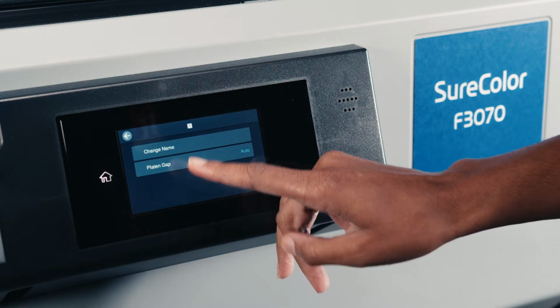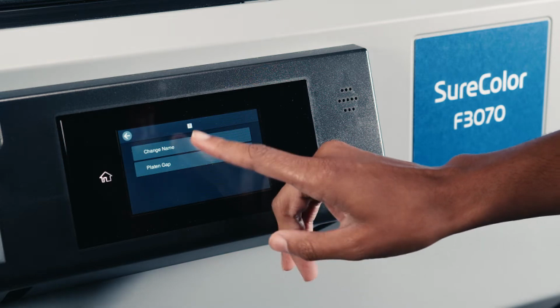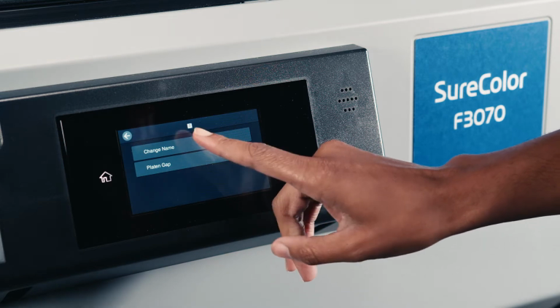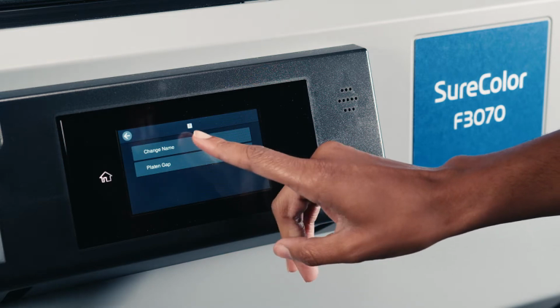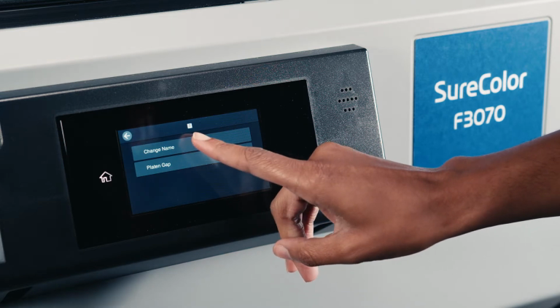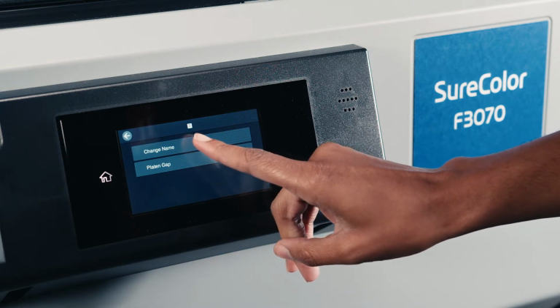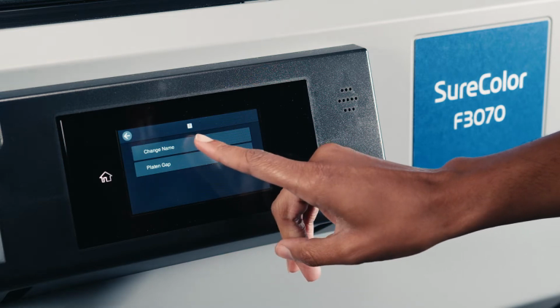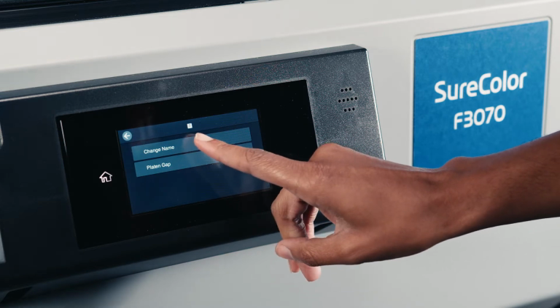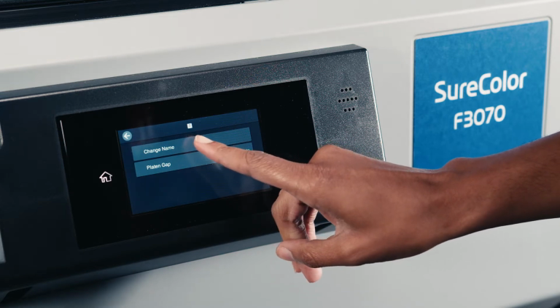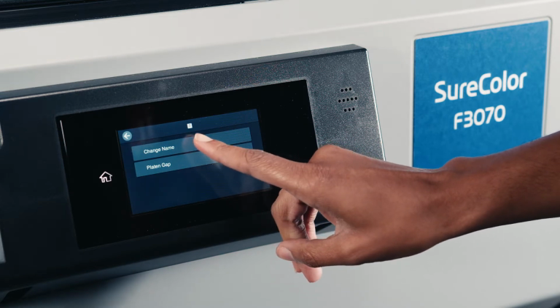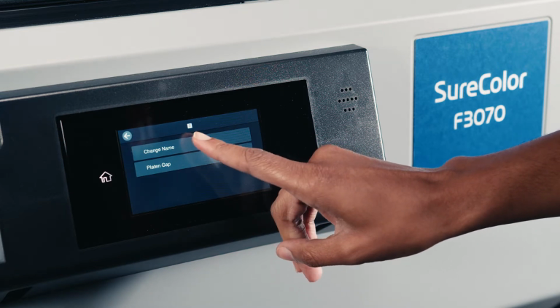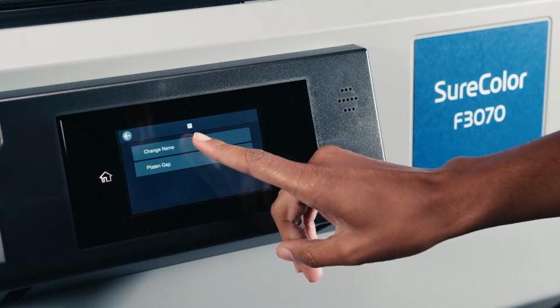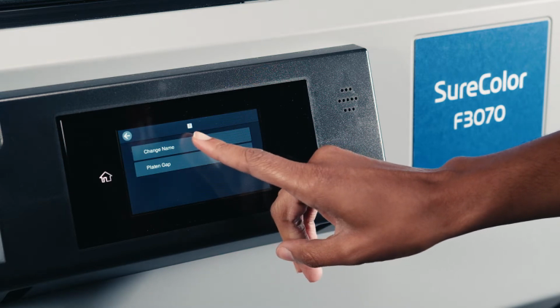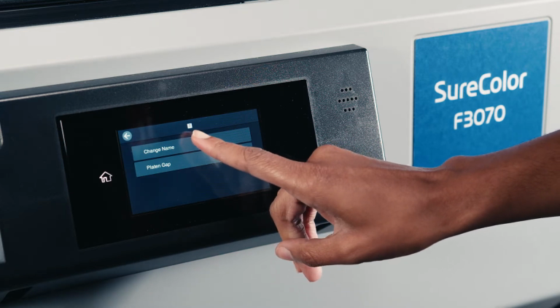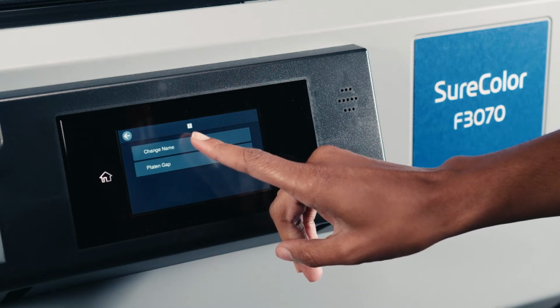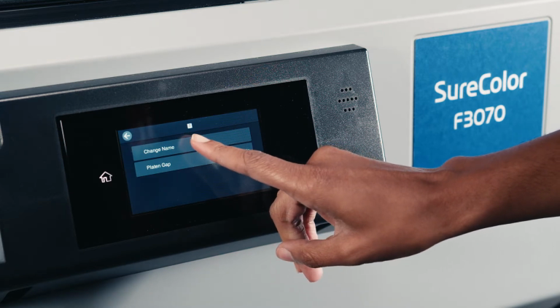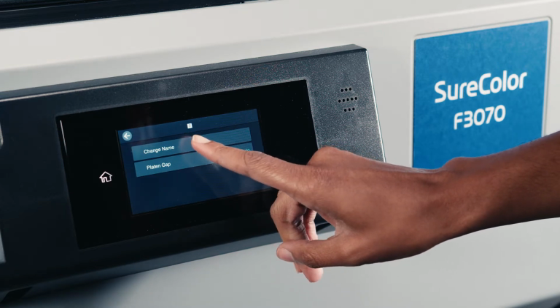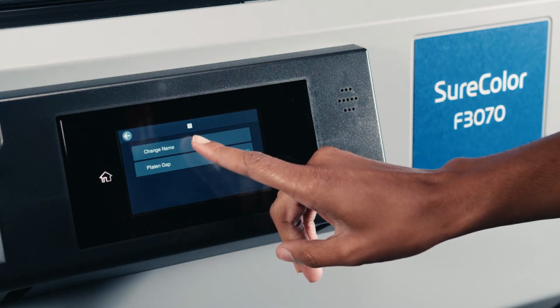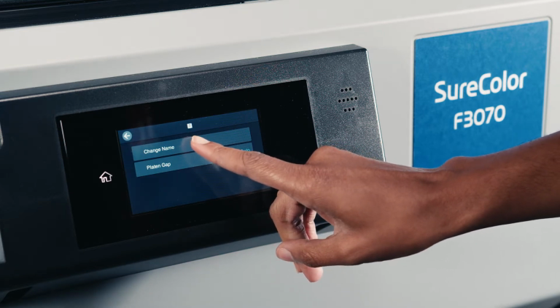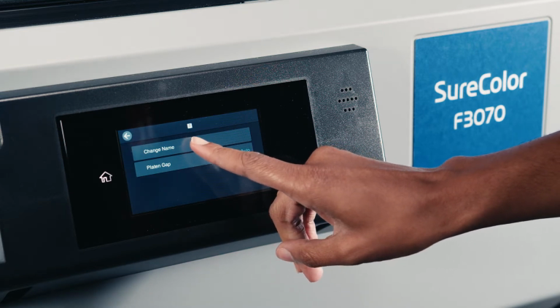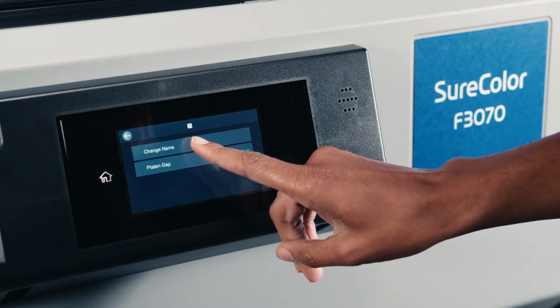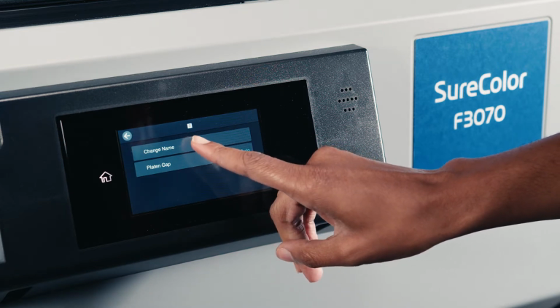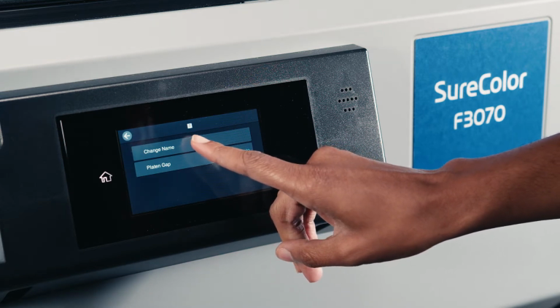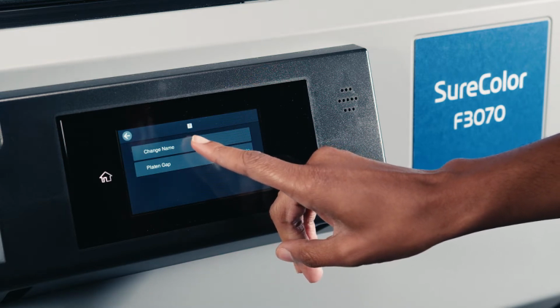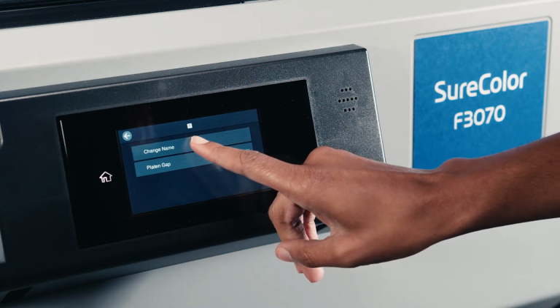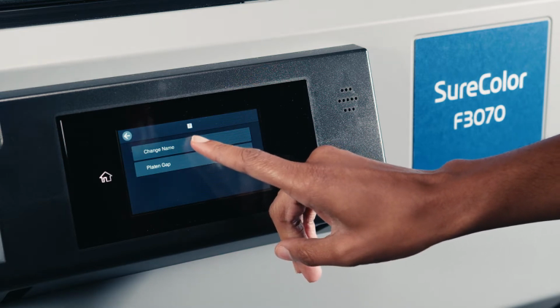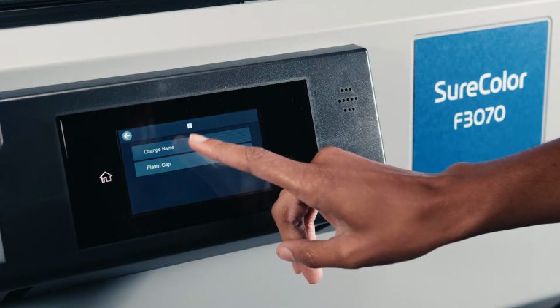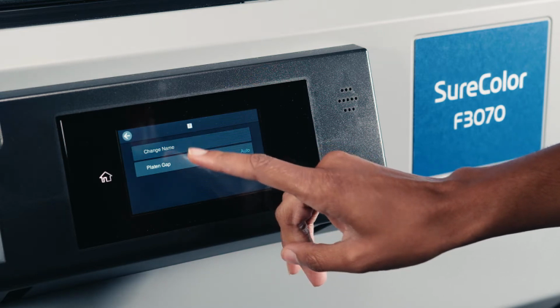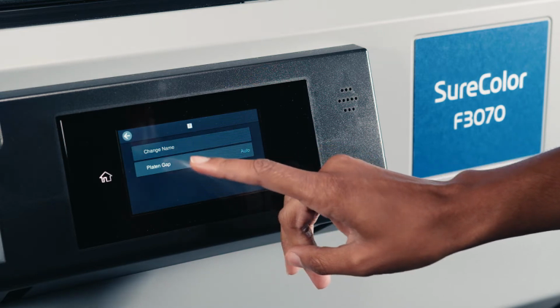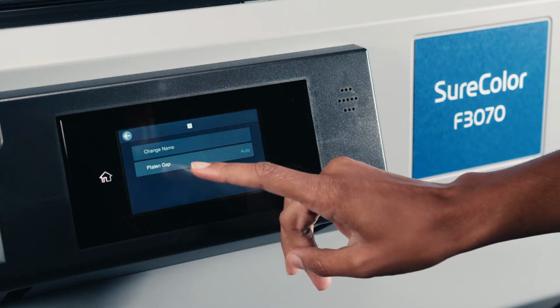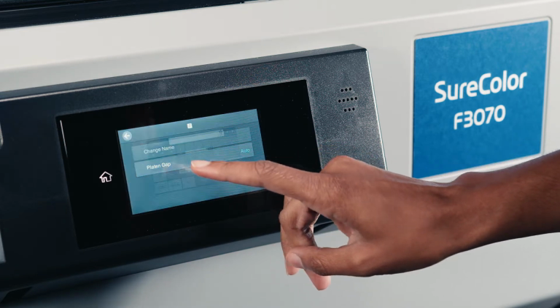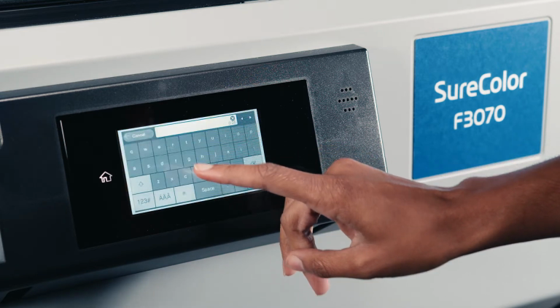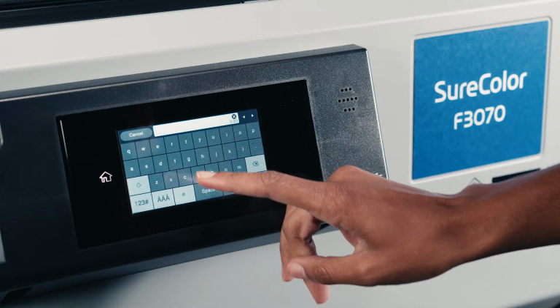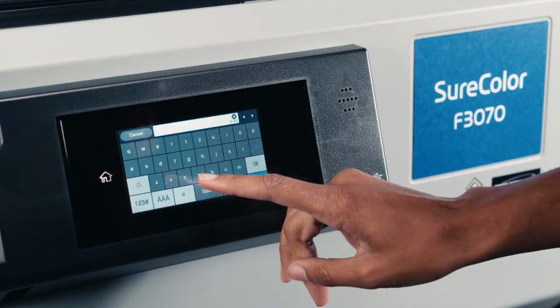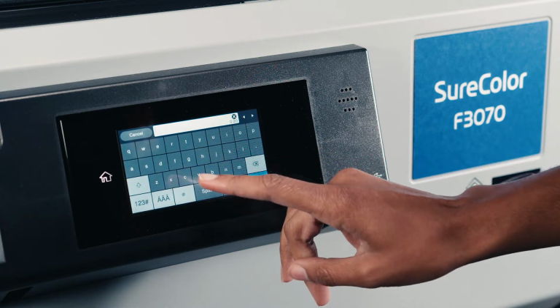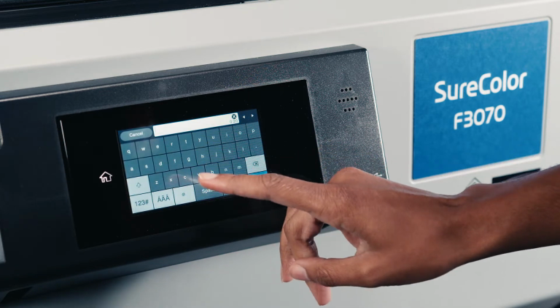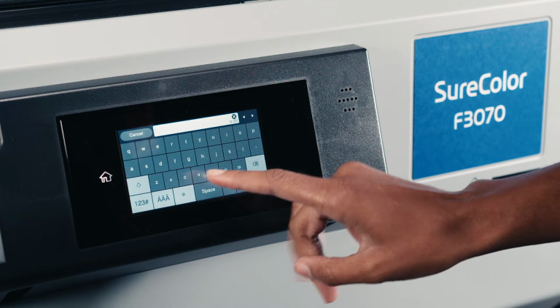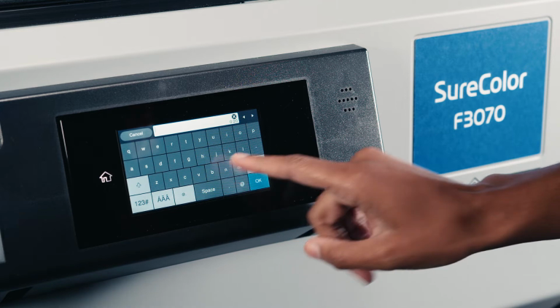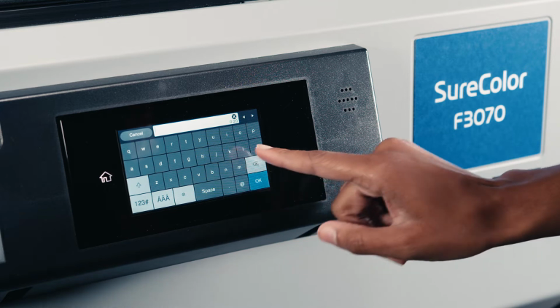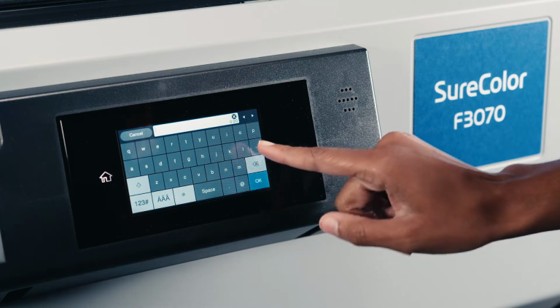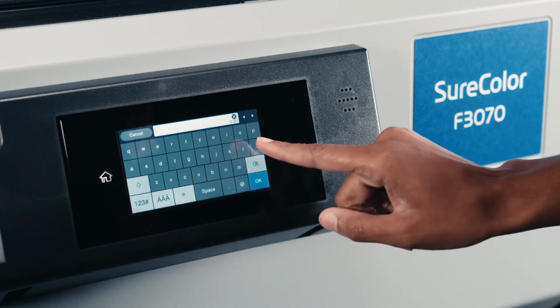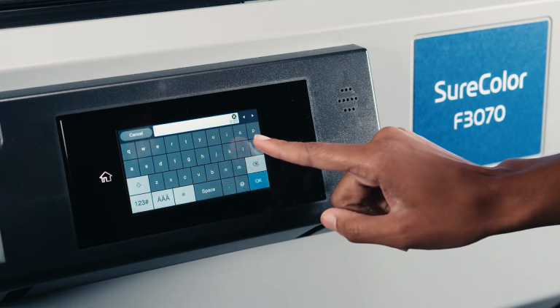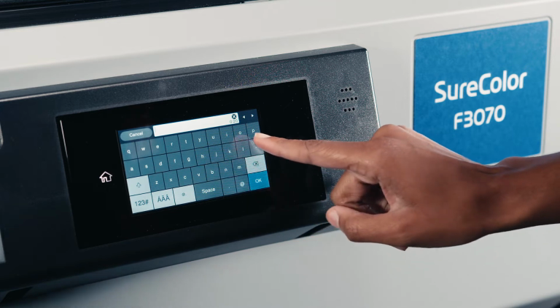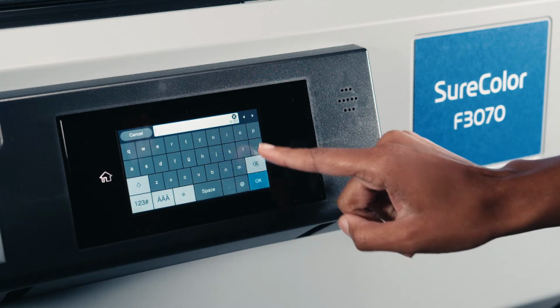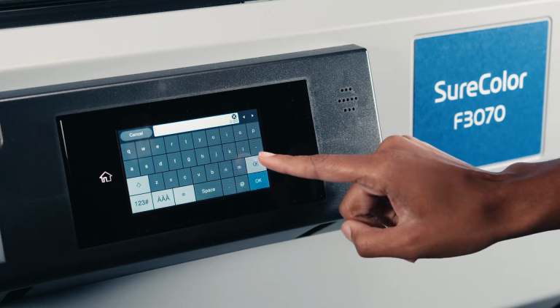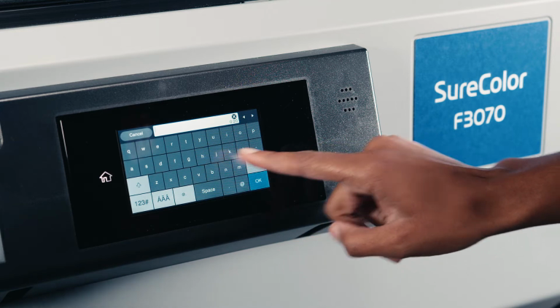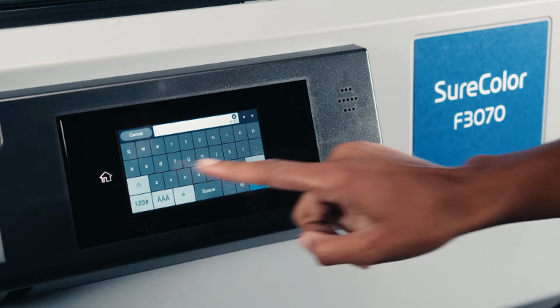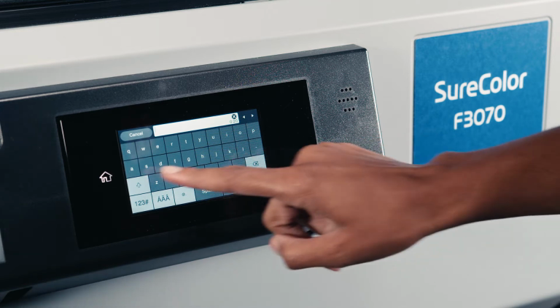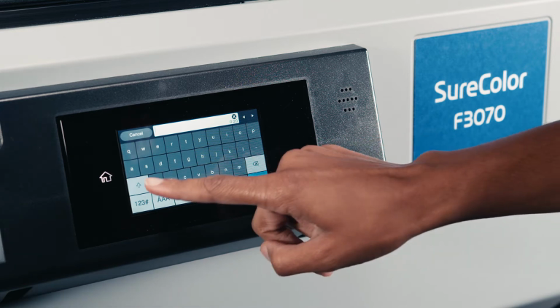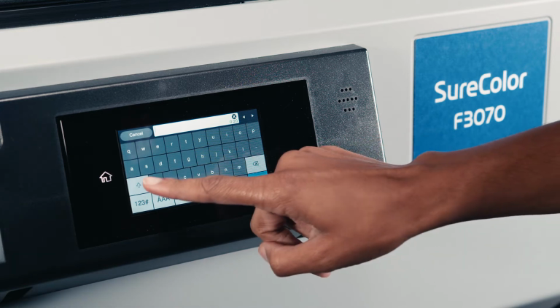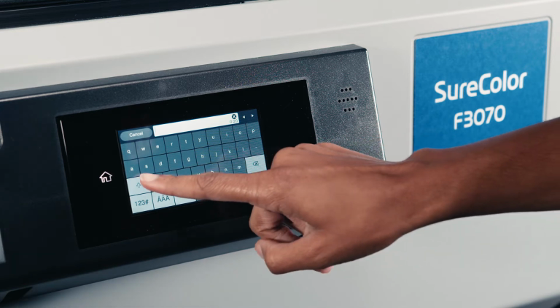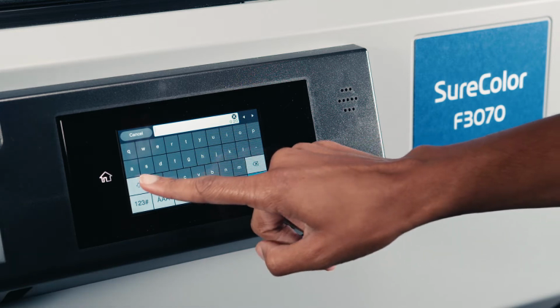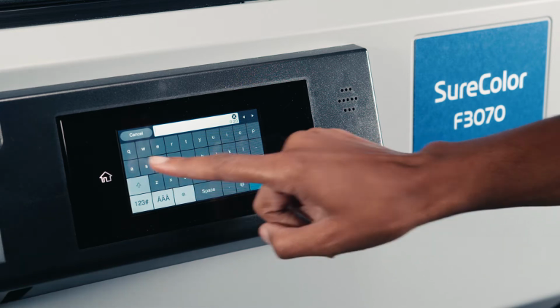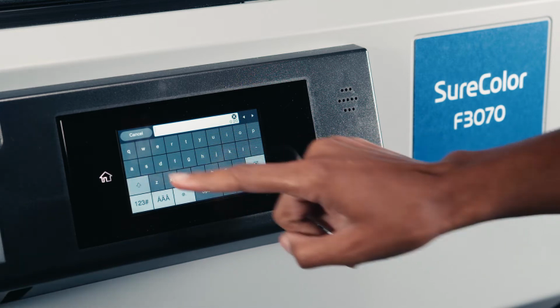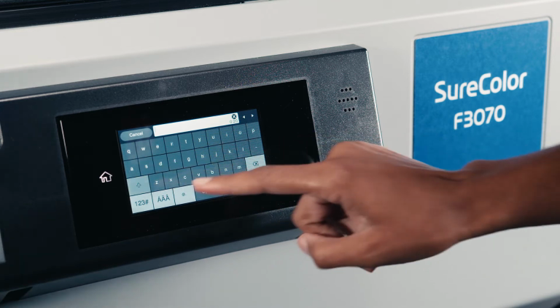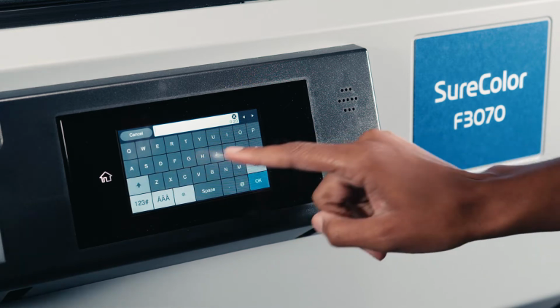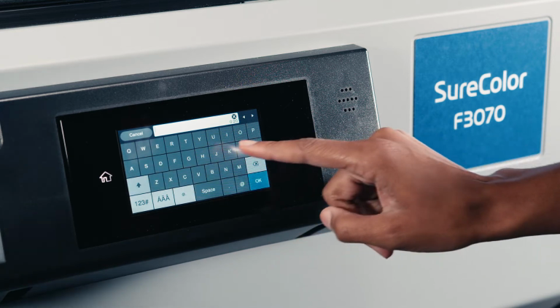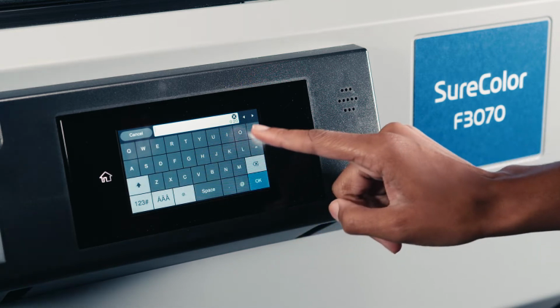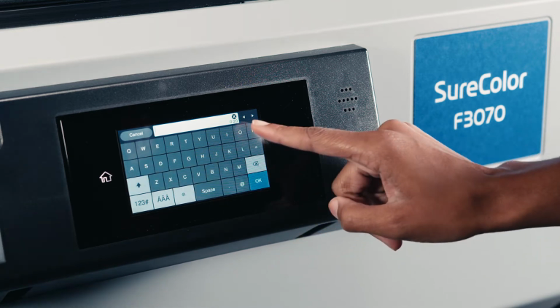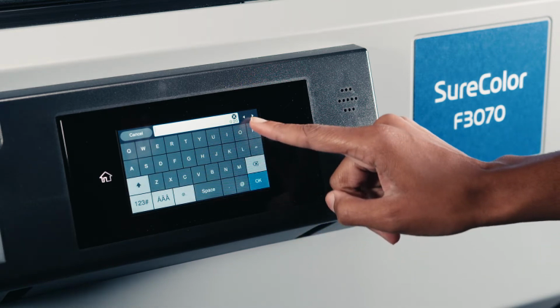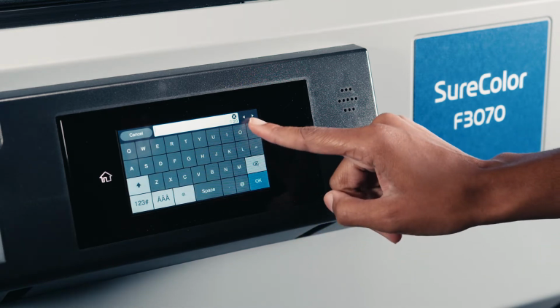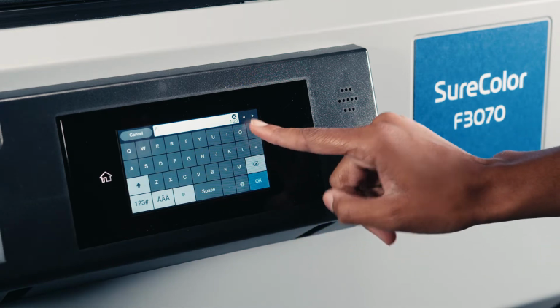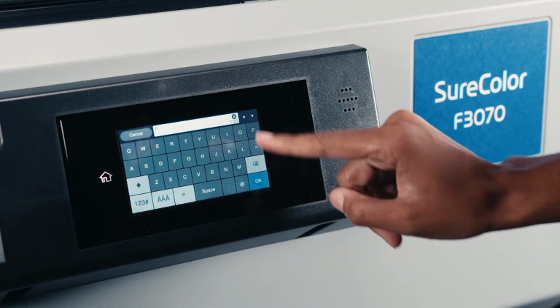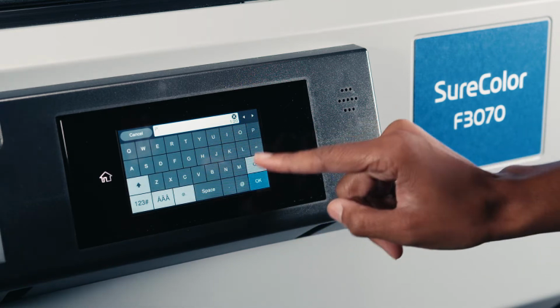So the first thing I'm going to do is I'm actually going to name our preset, which we're going to name as pocket.